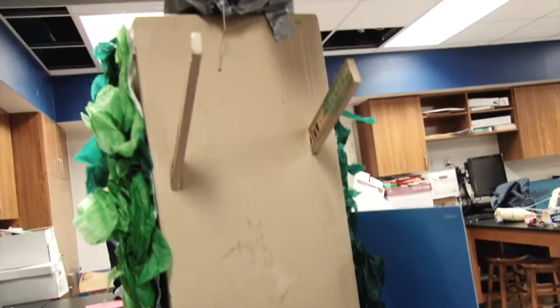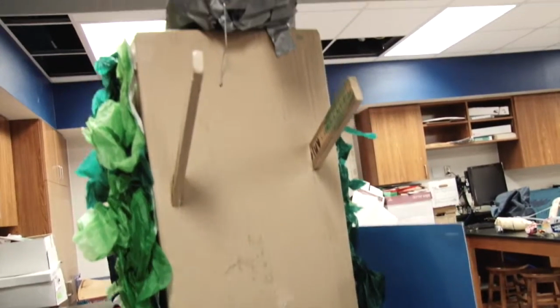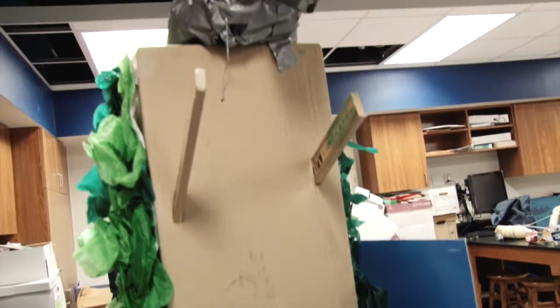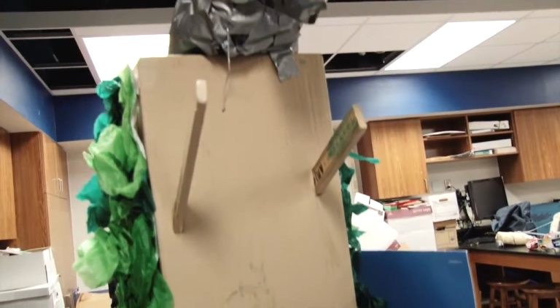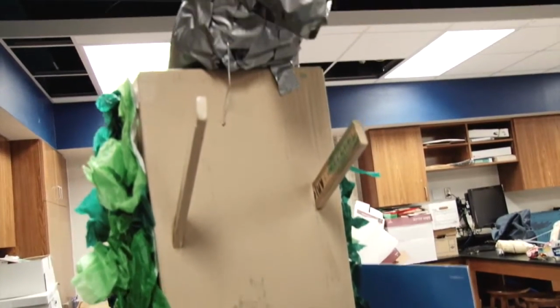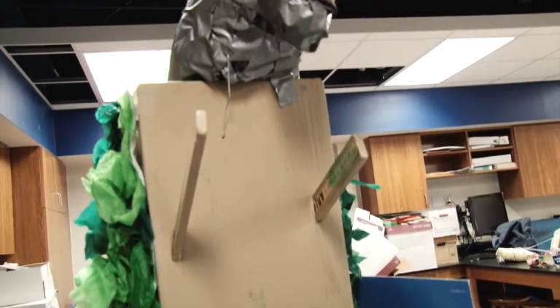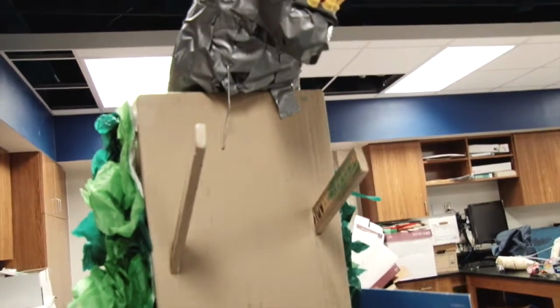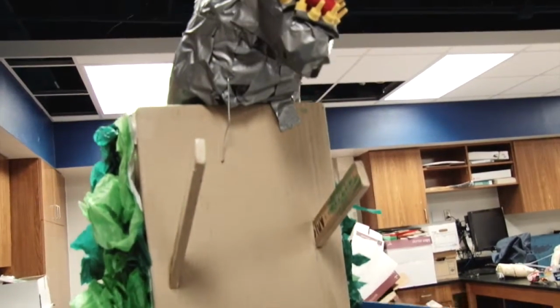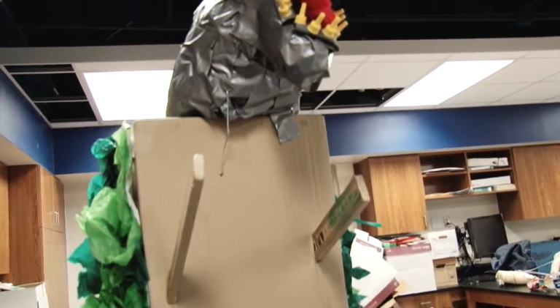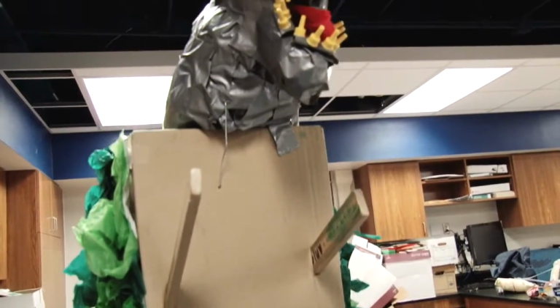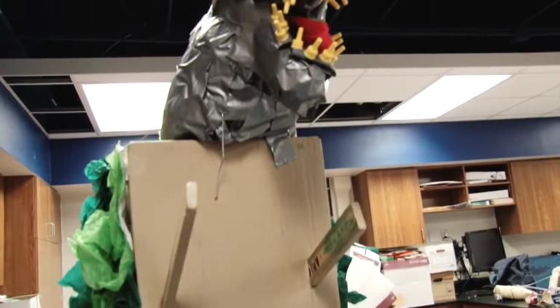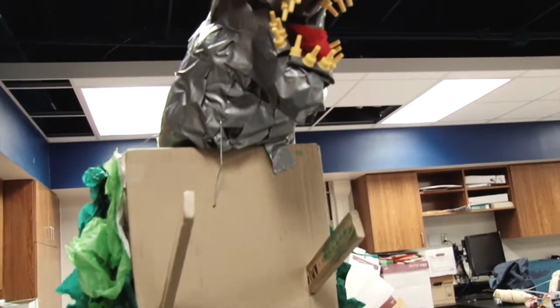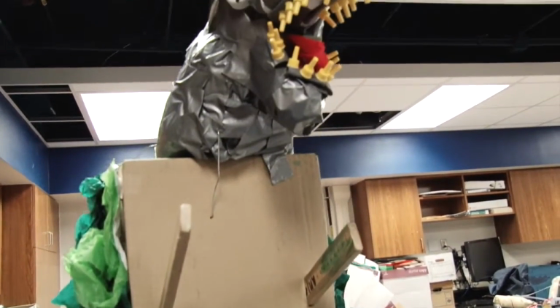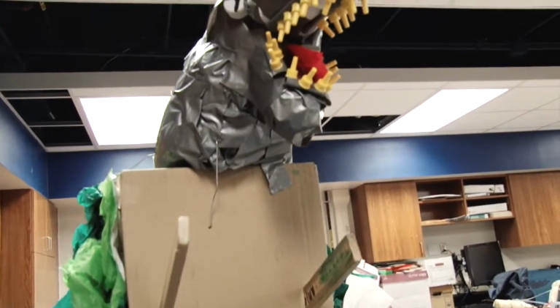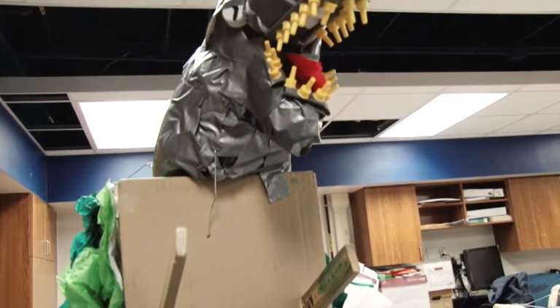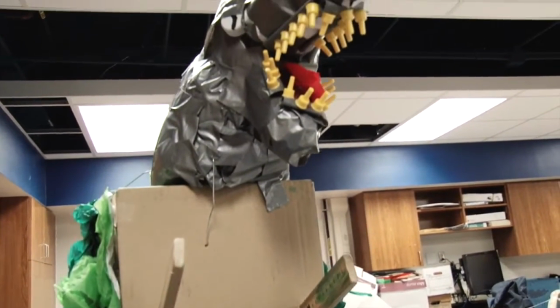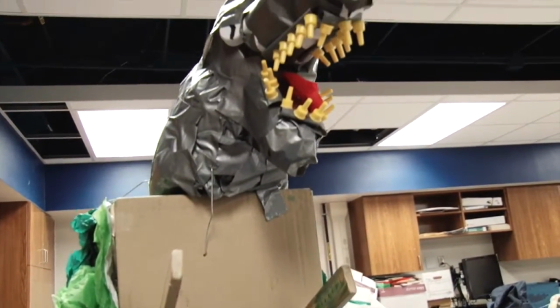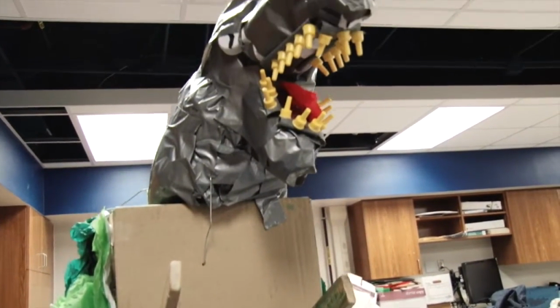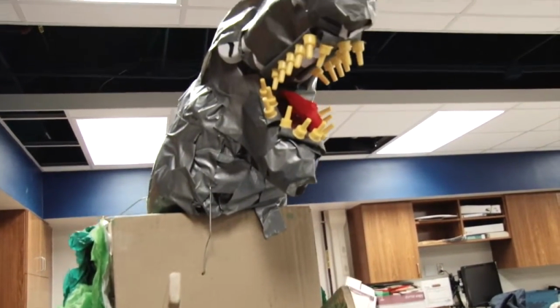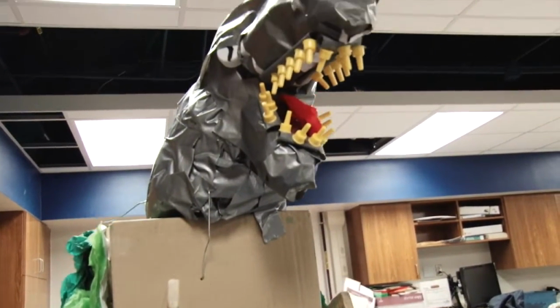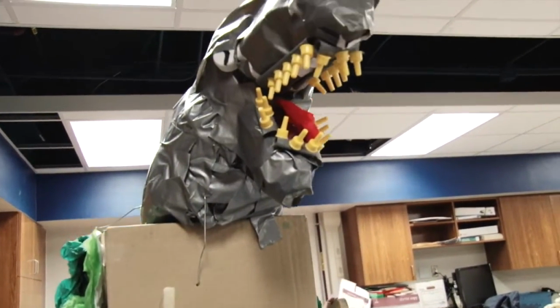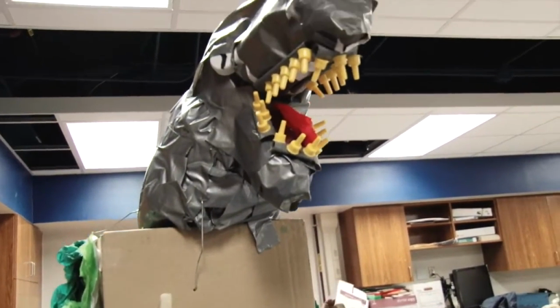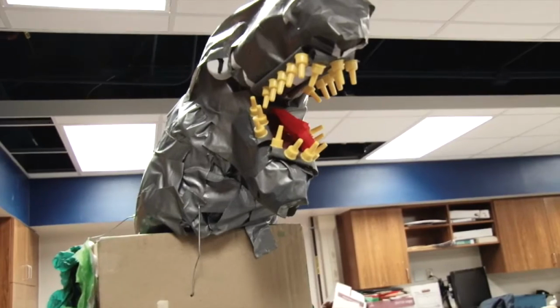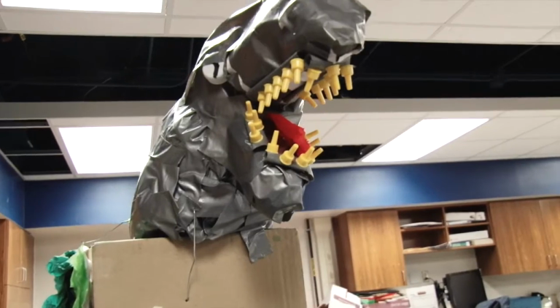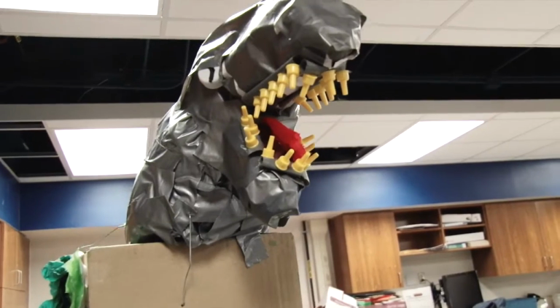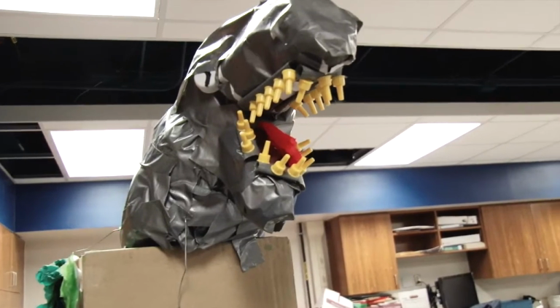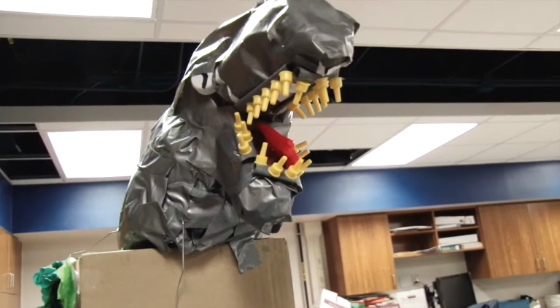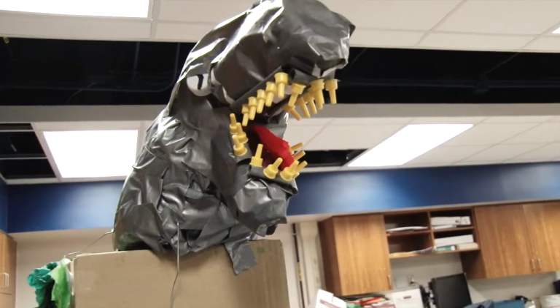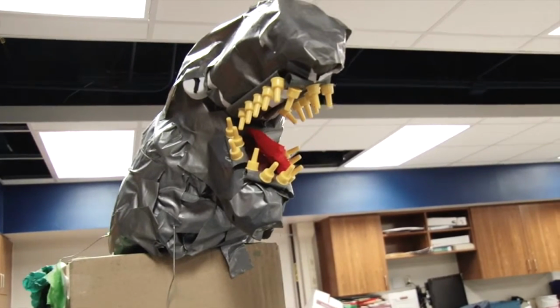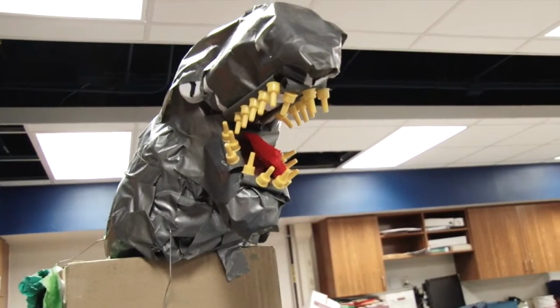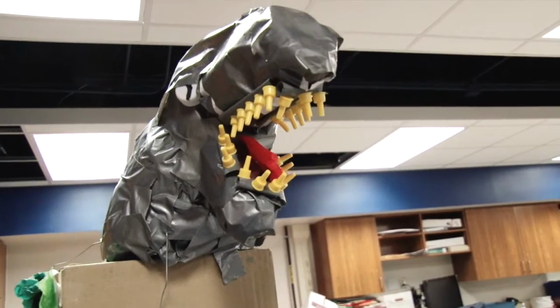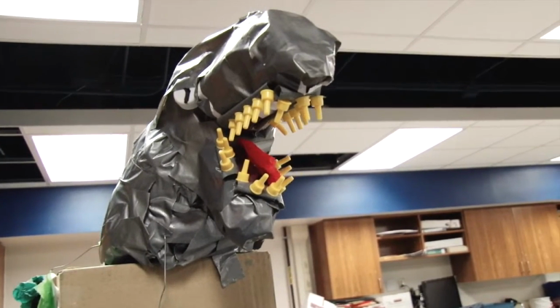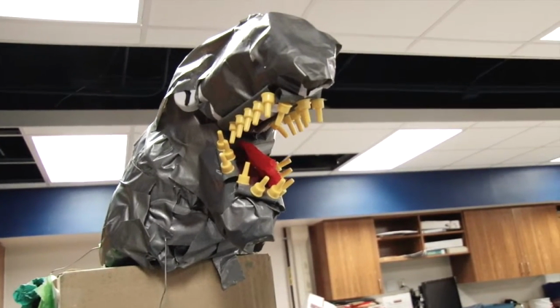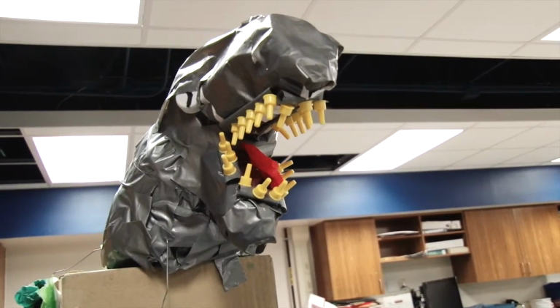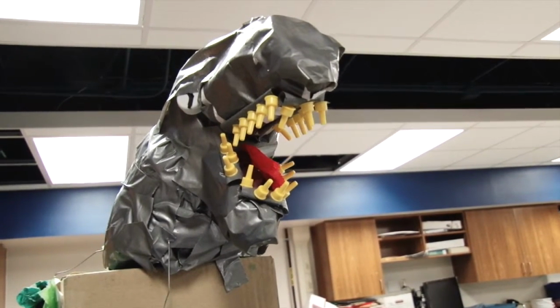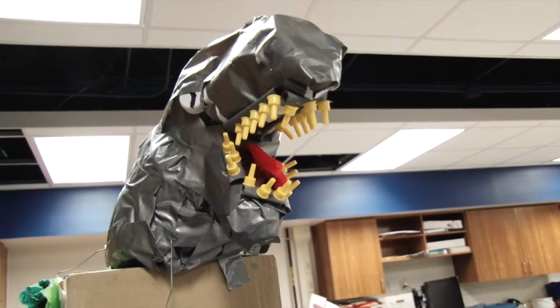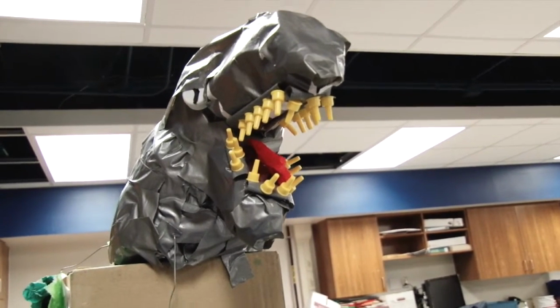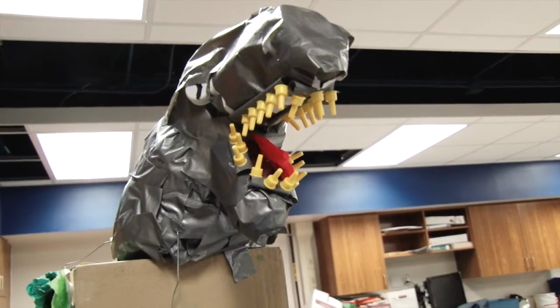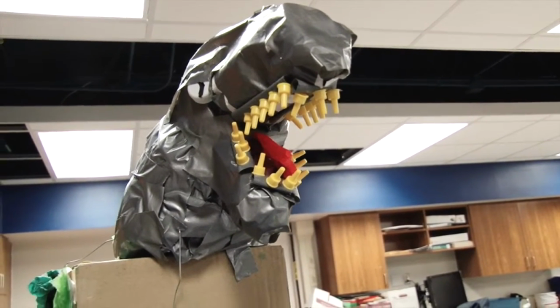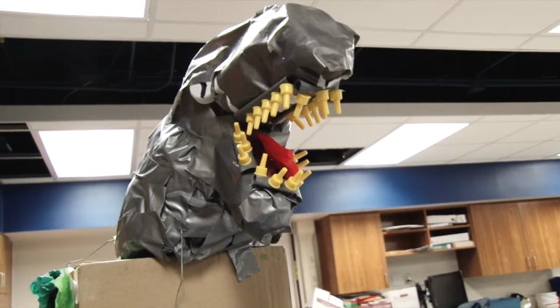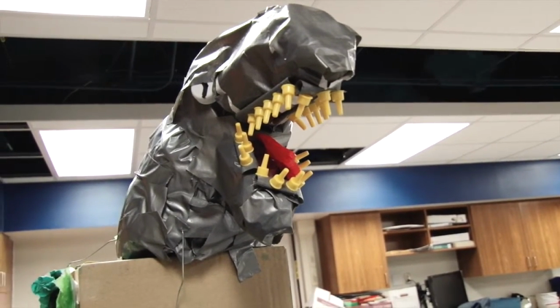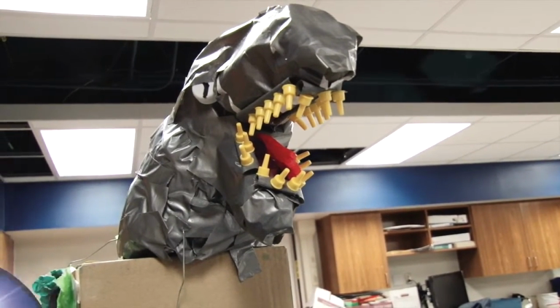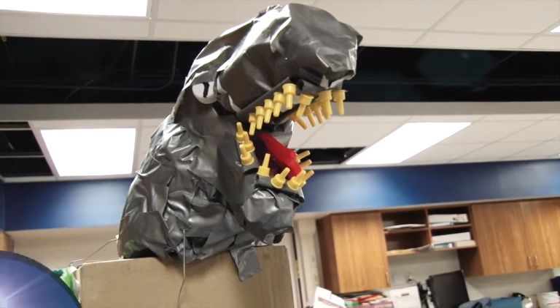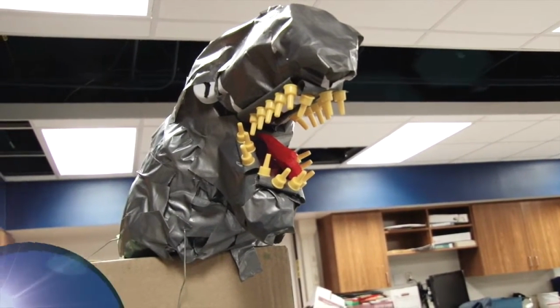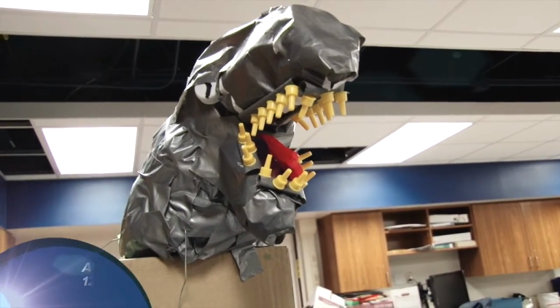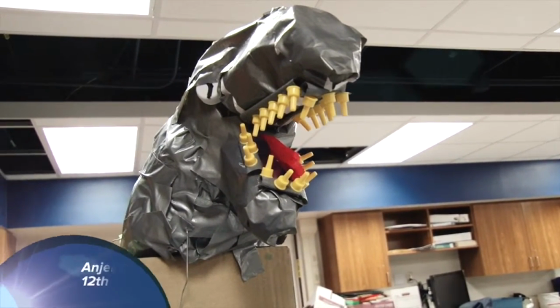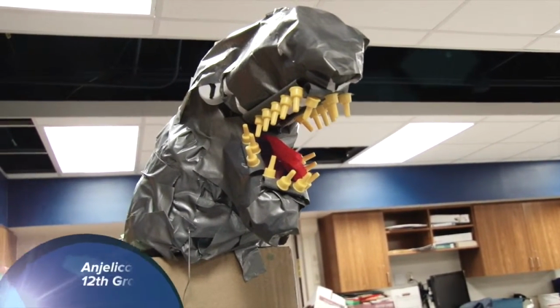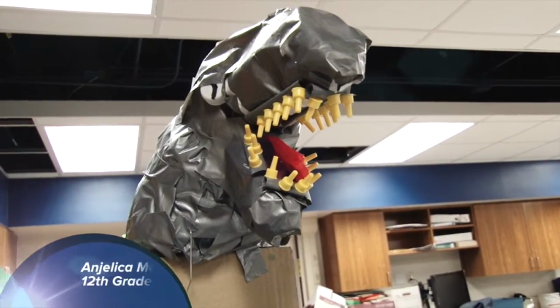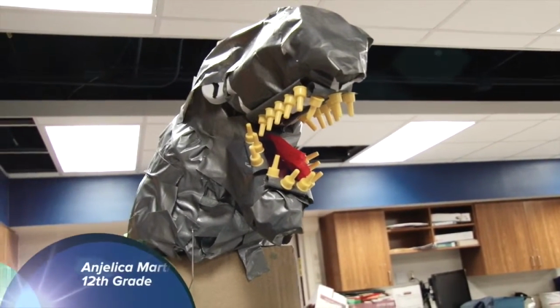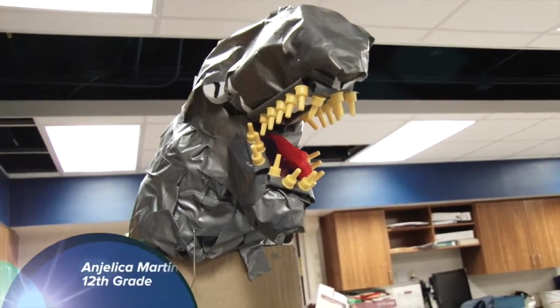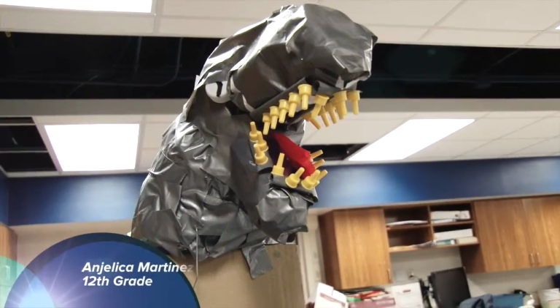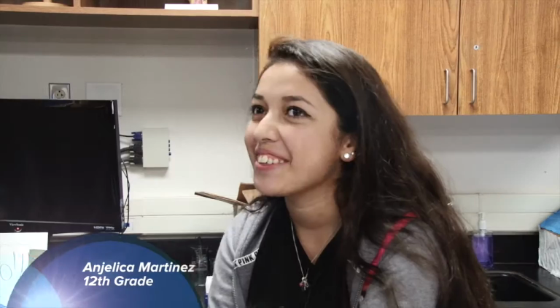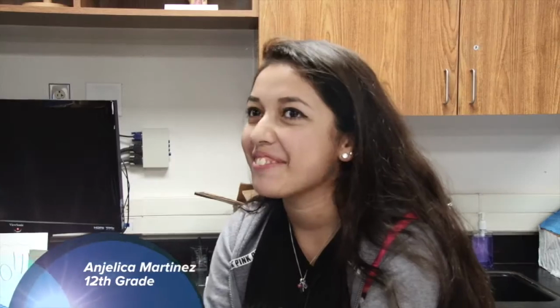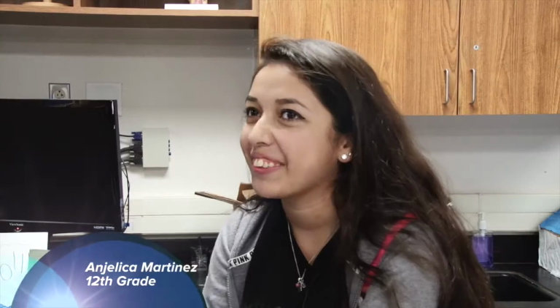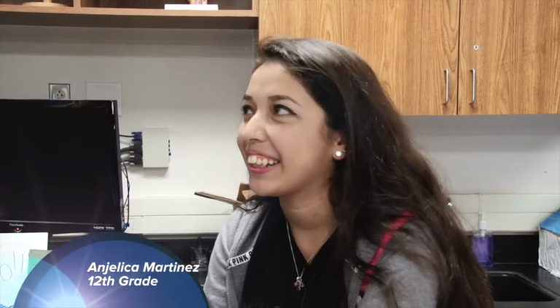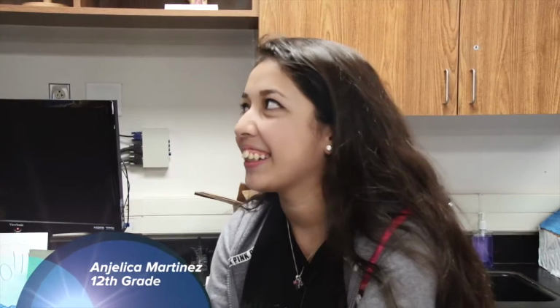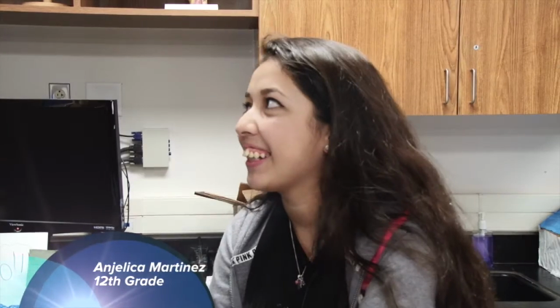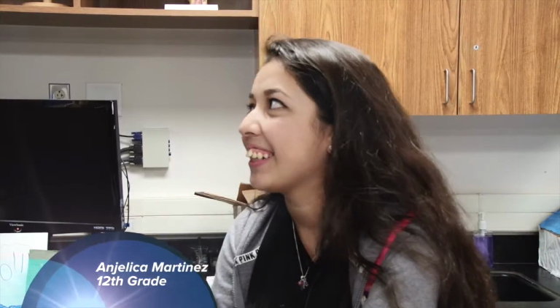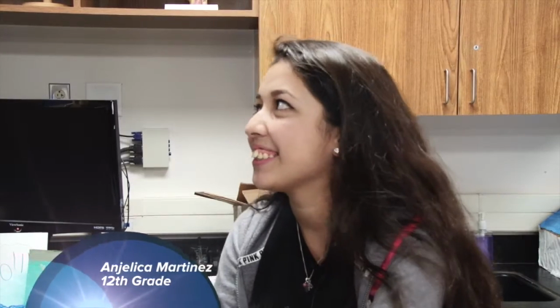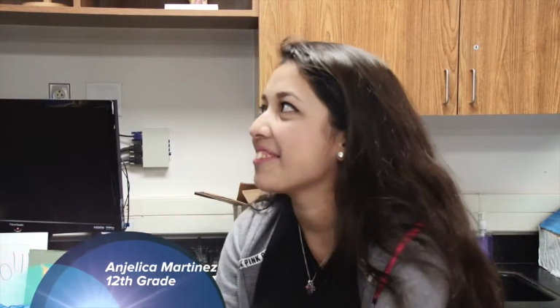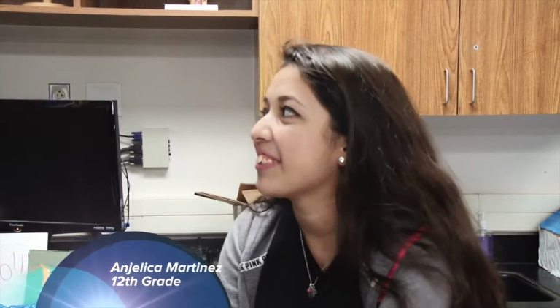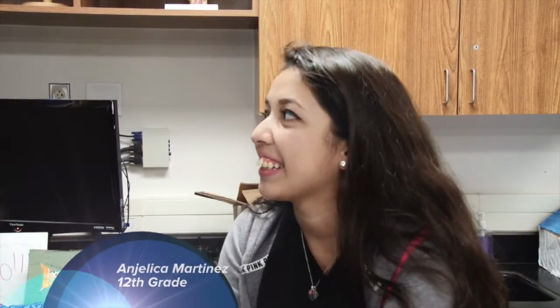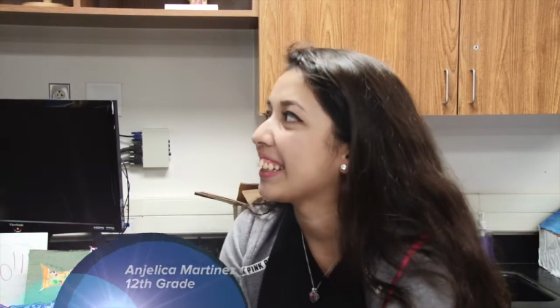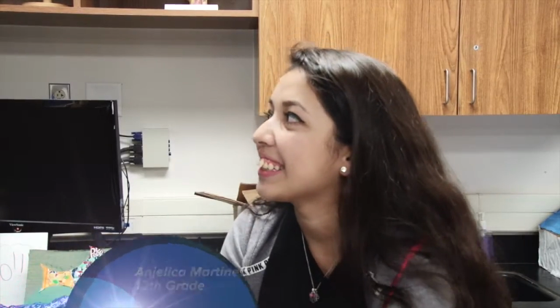It was pretty hard at first because we made like four or five different animals out of it, but it ended up being this.